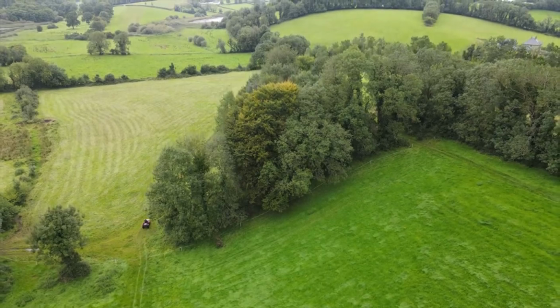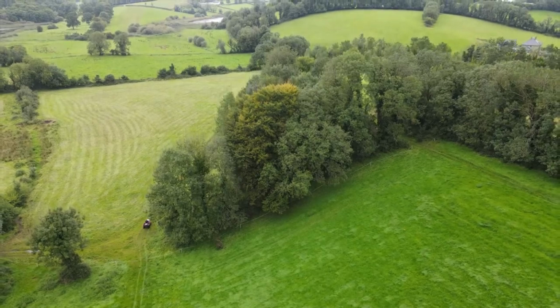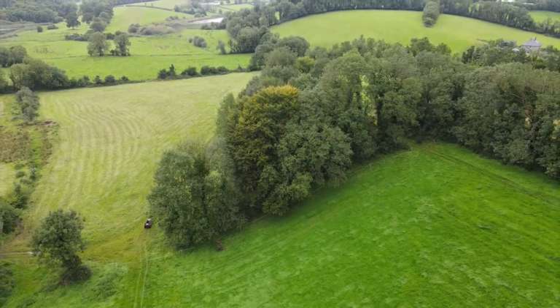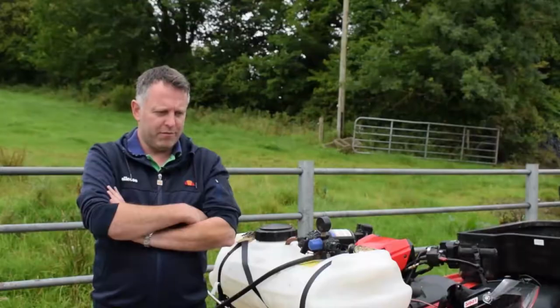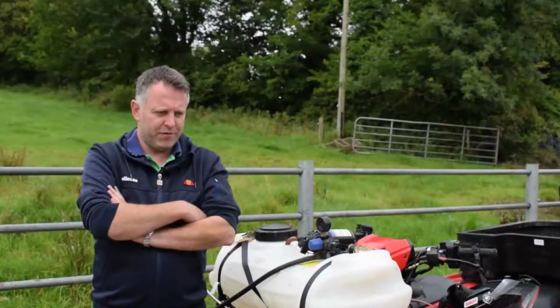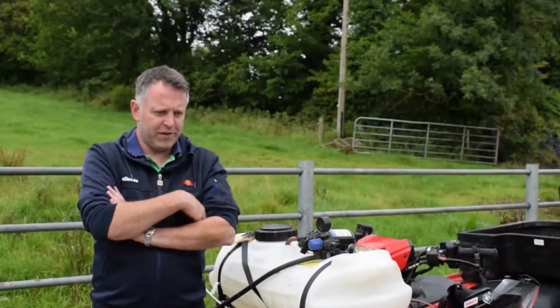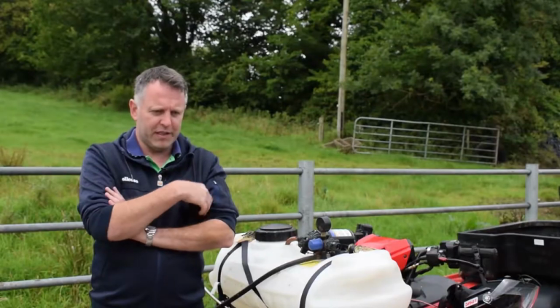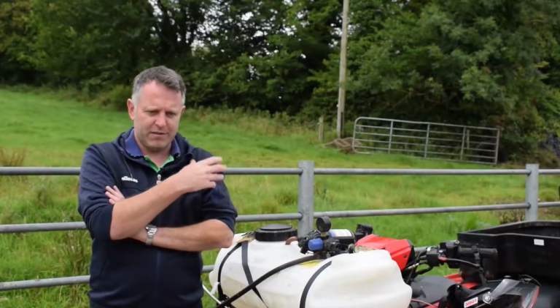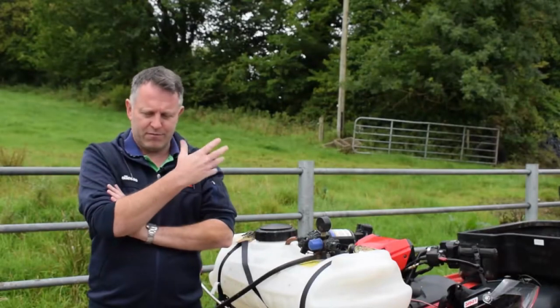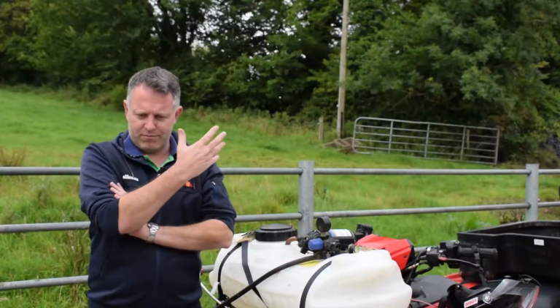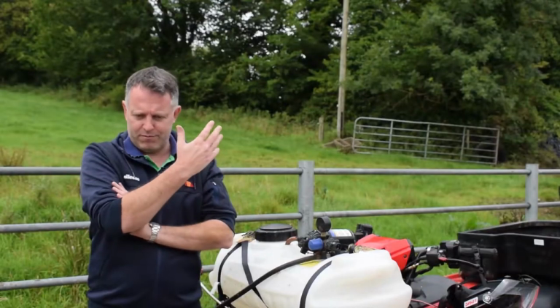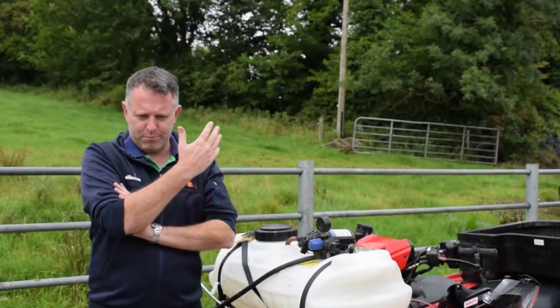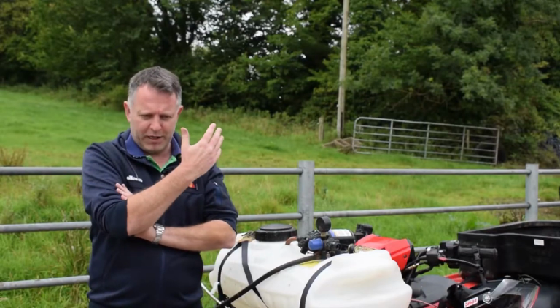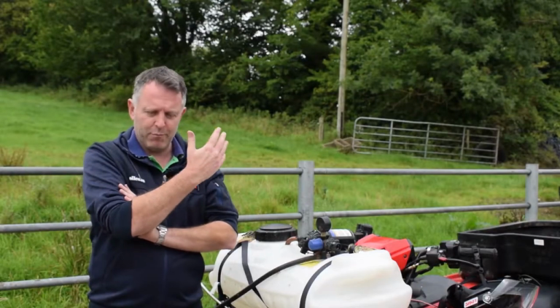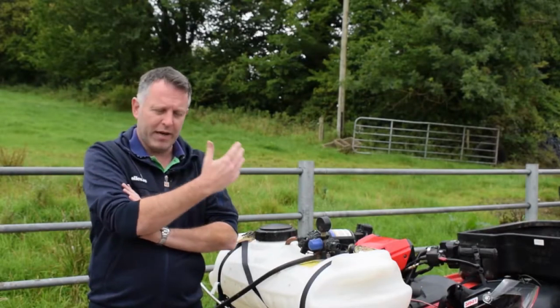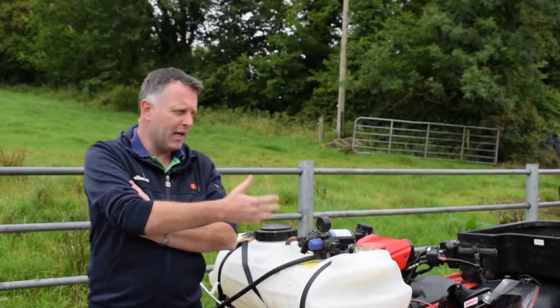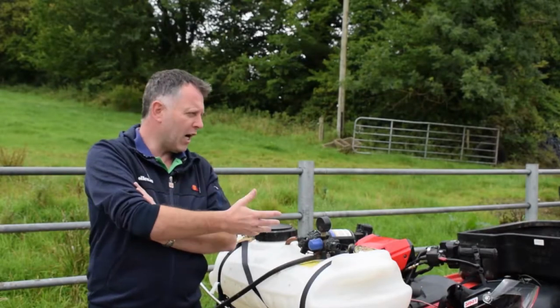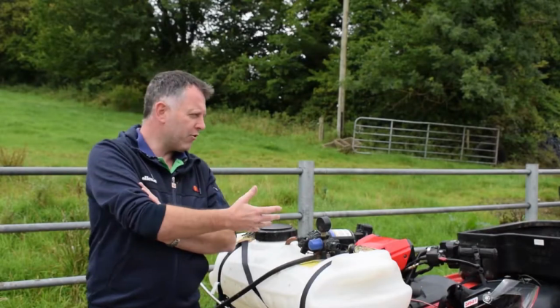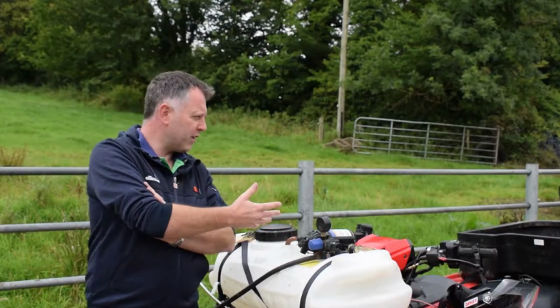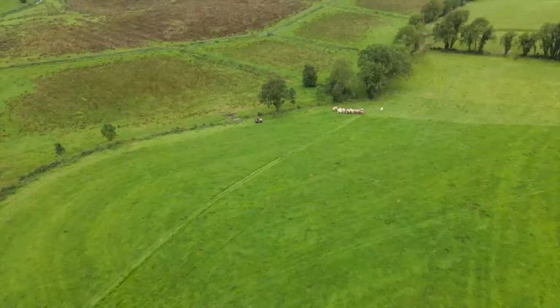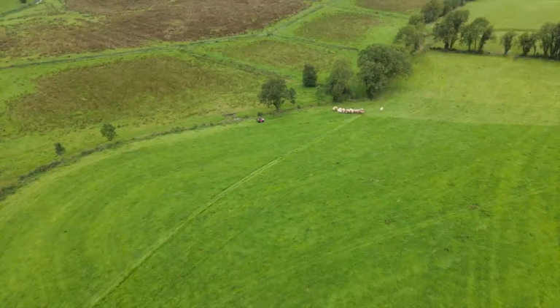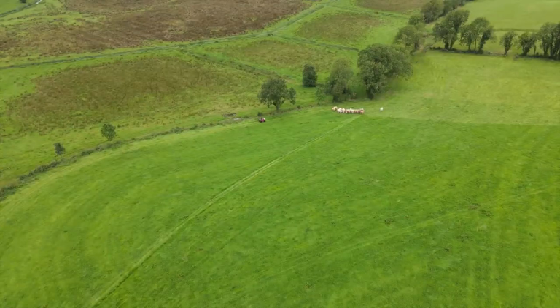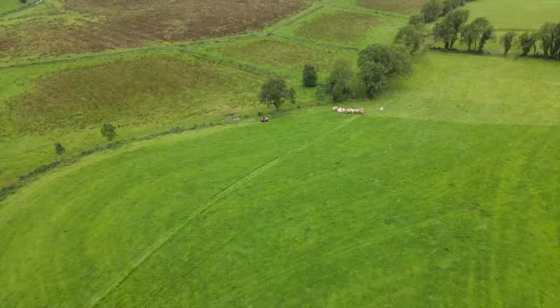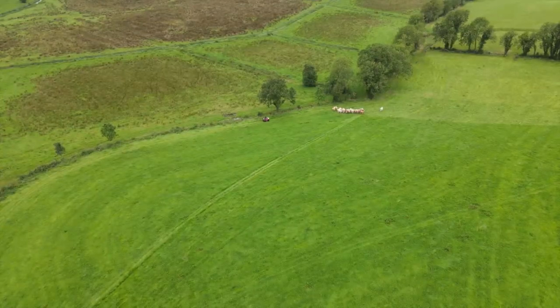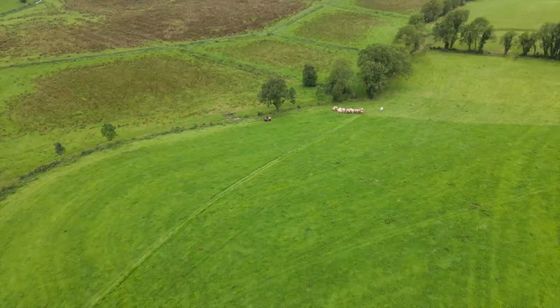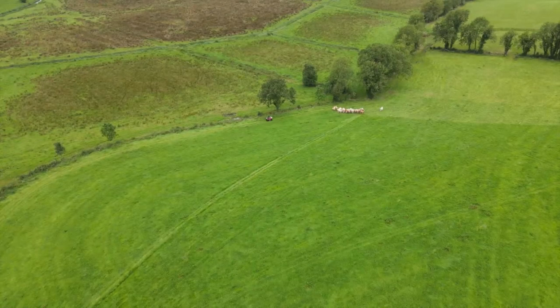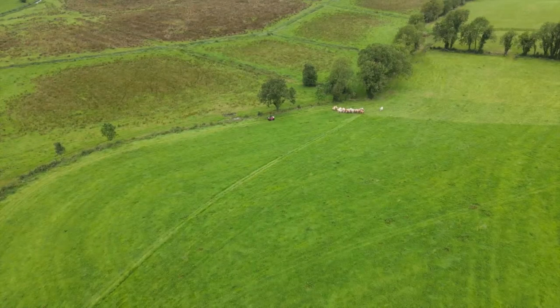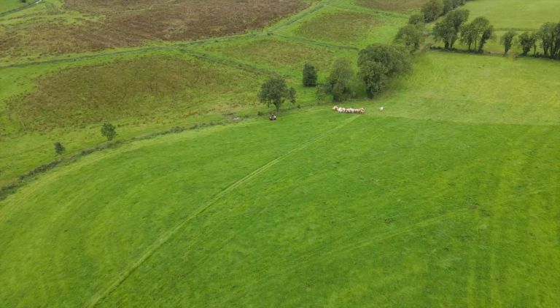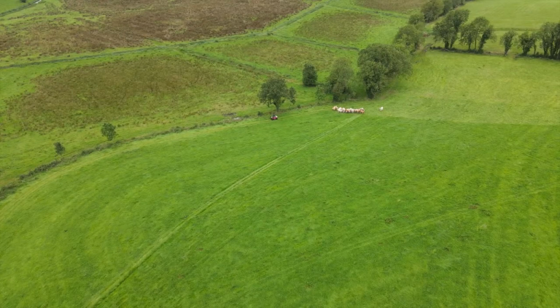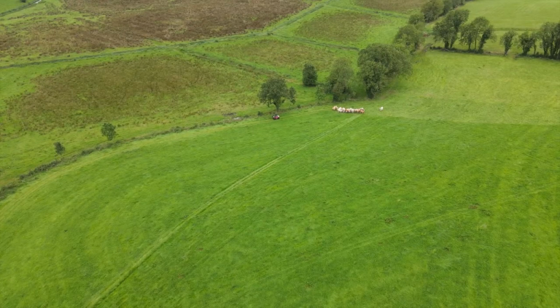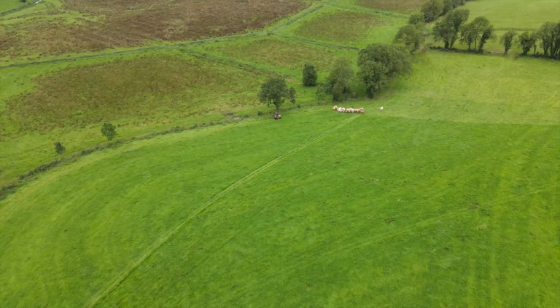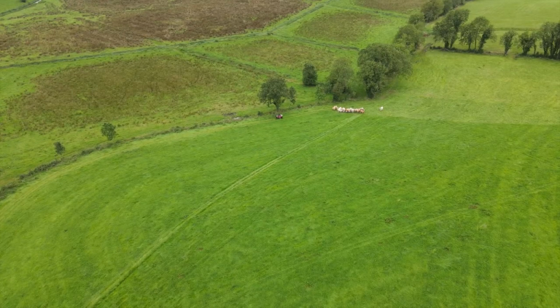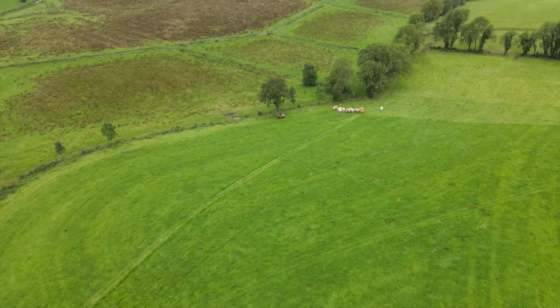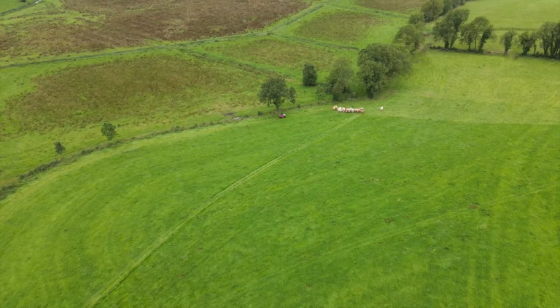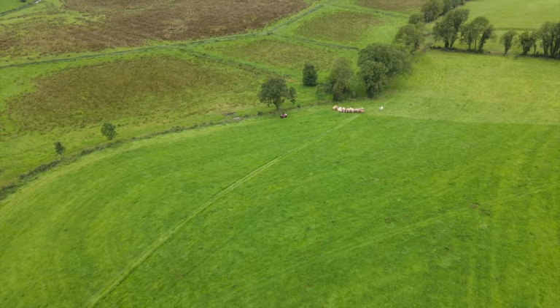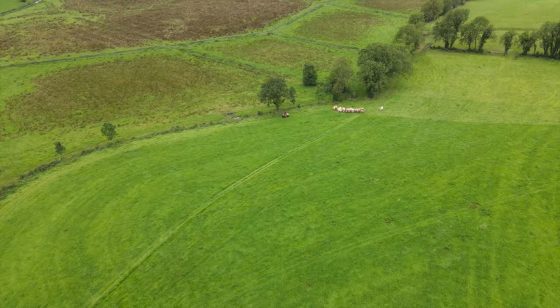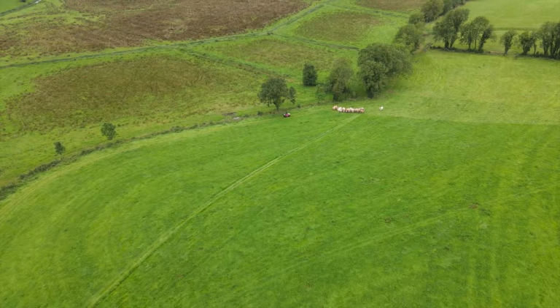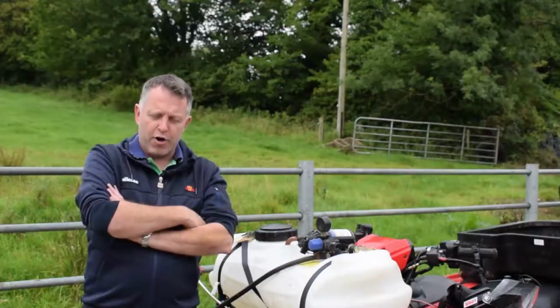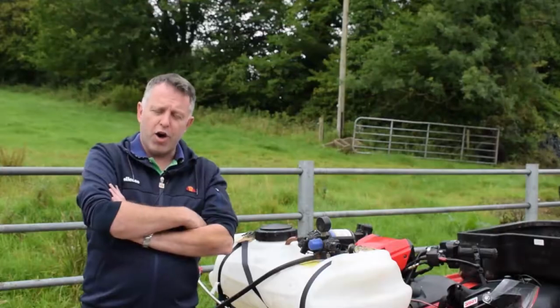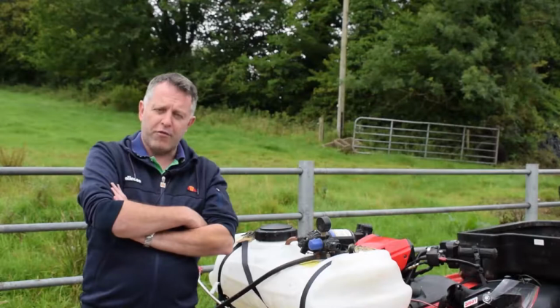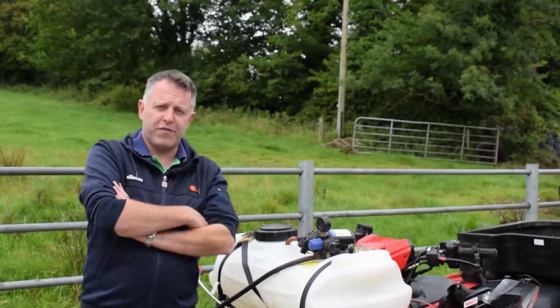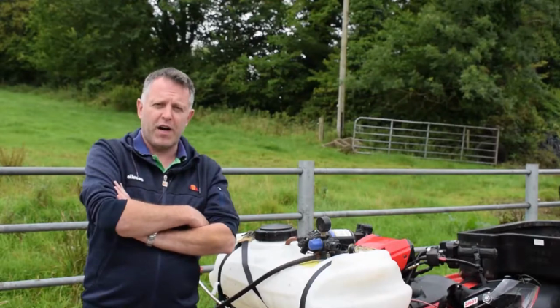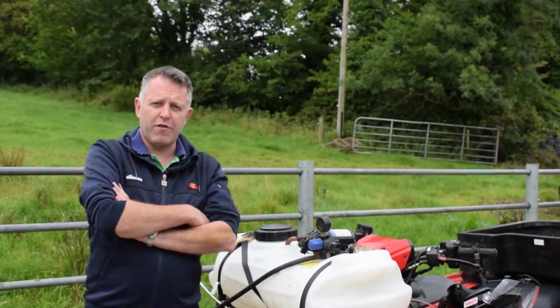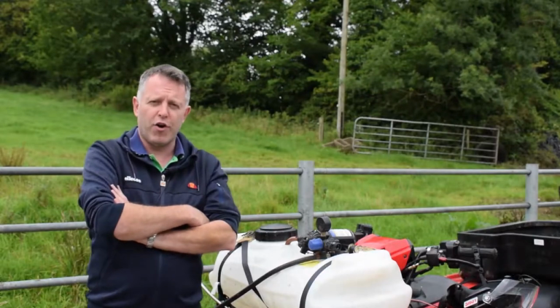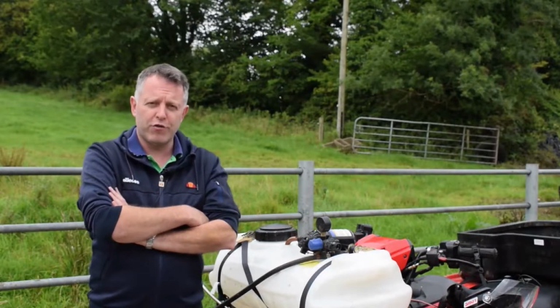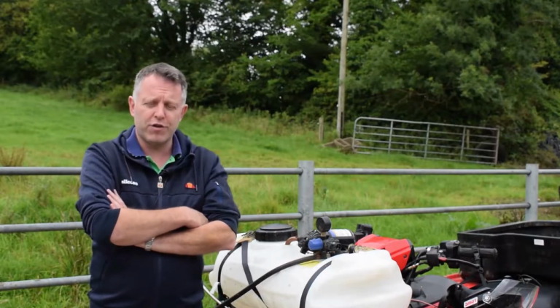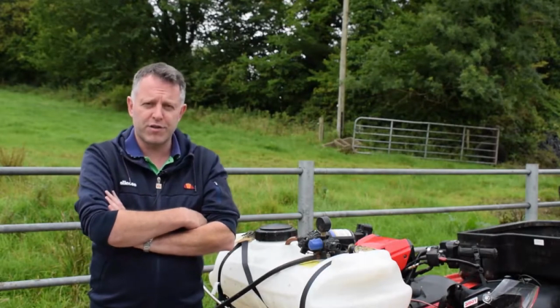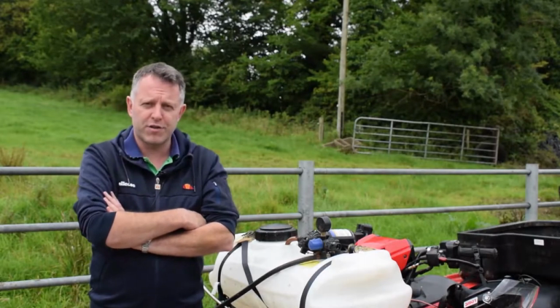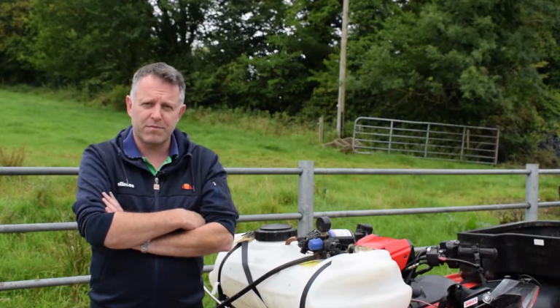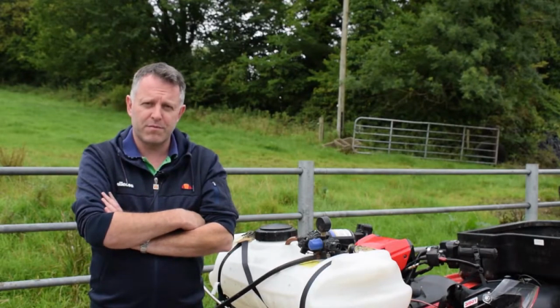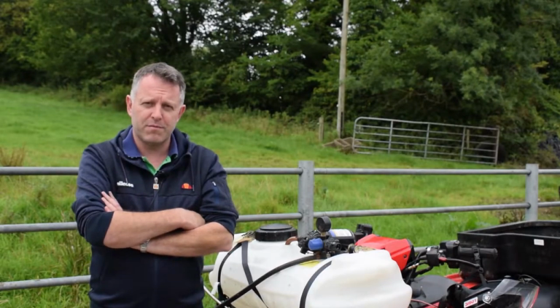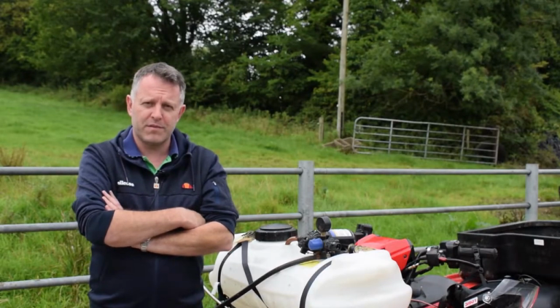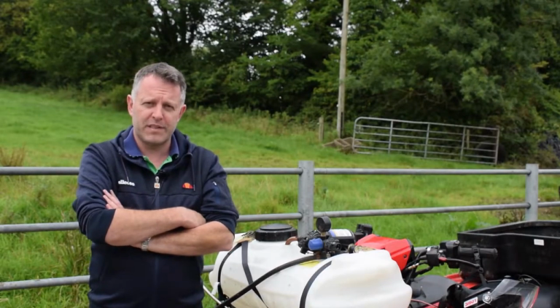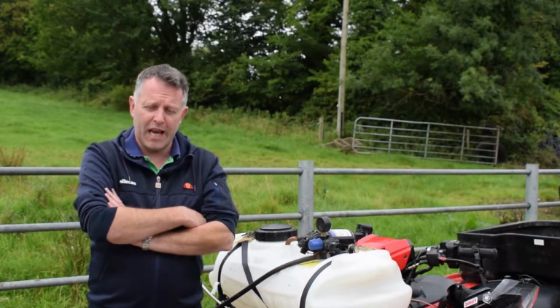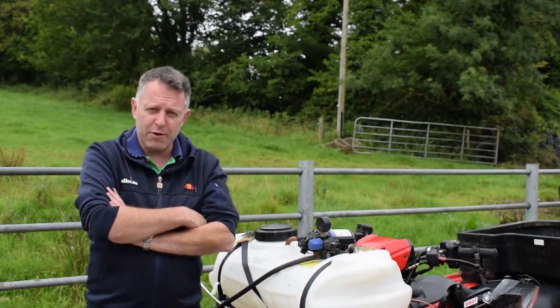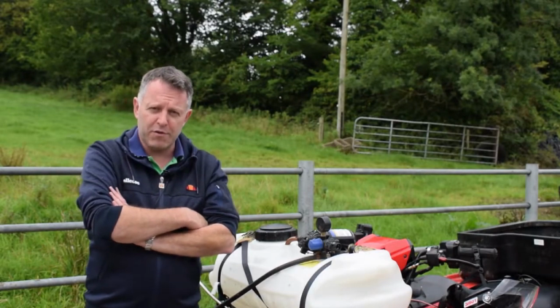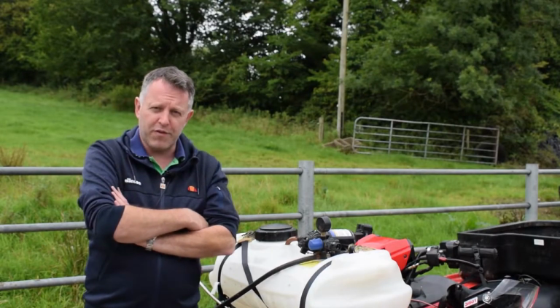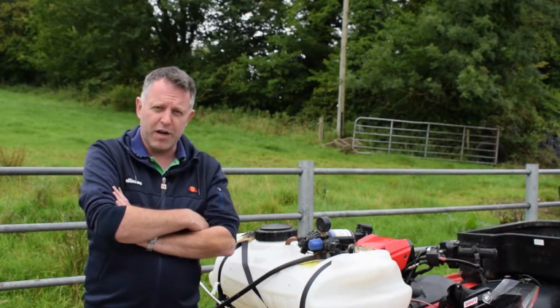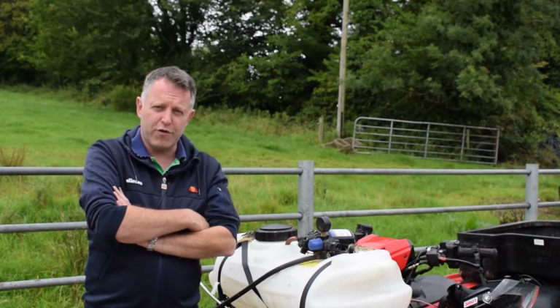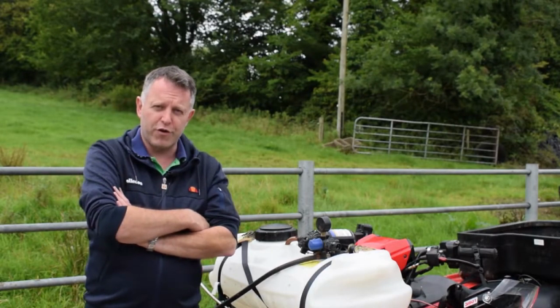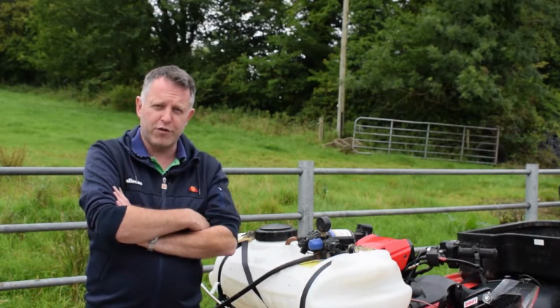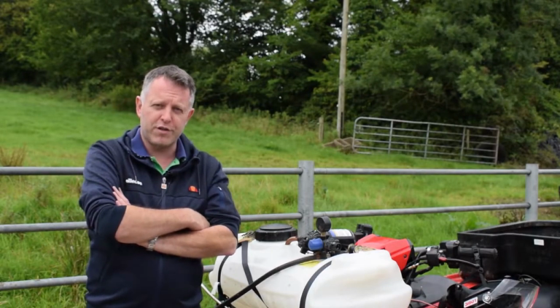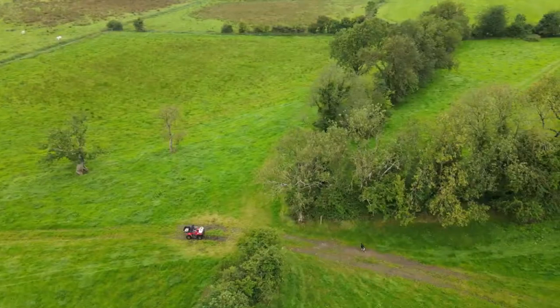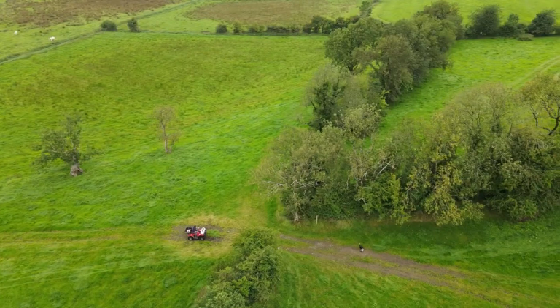We bring meal out in the wintertime with it. We started off with 500s and stayed with 500s.